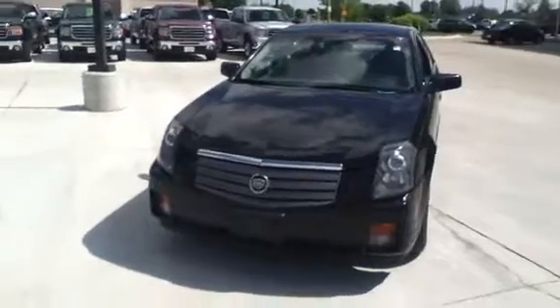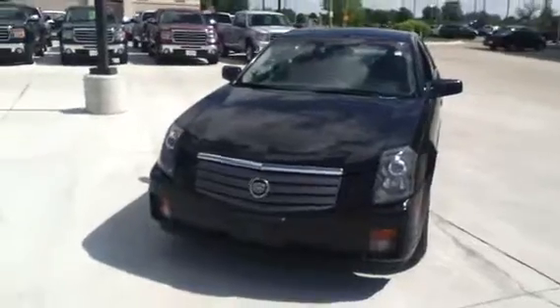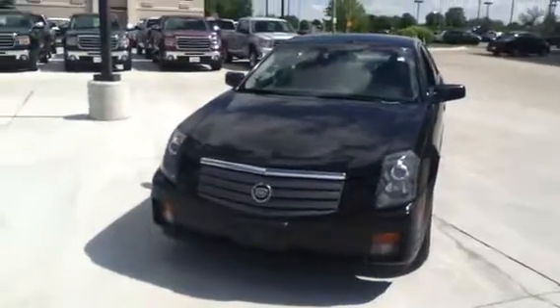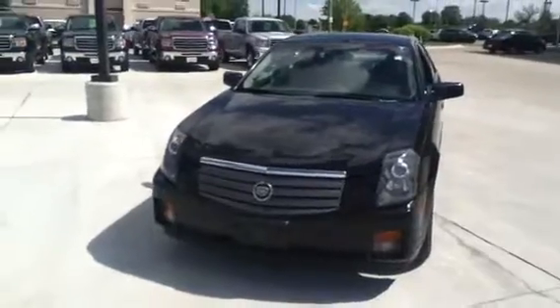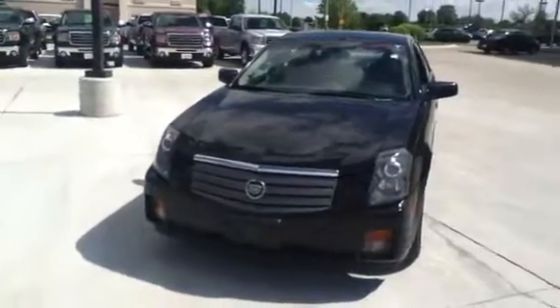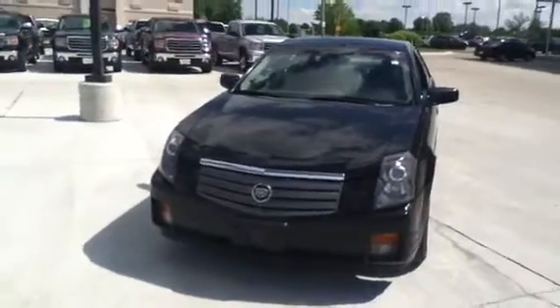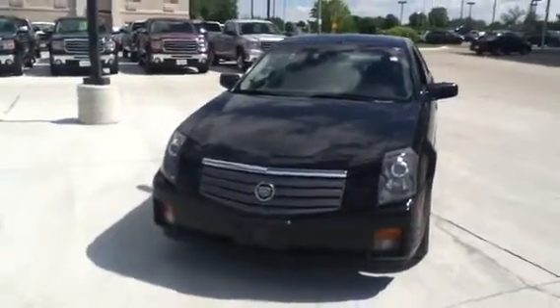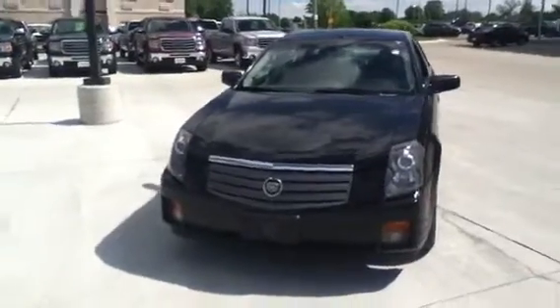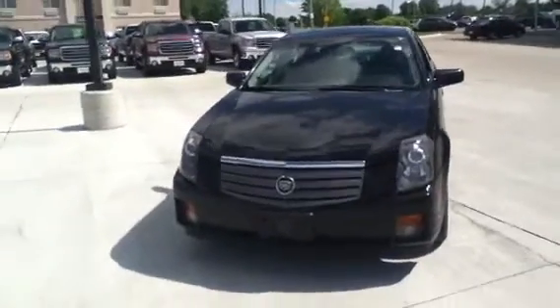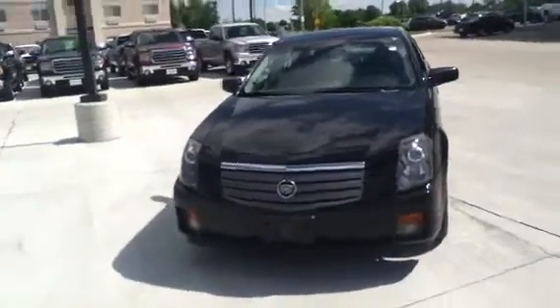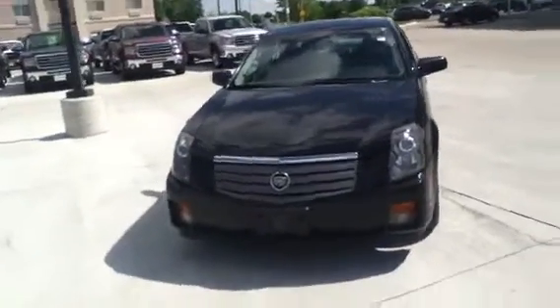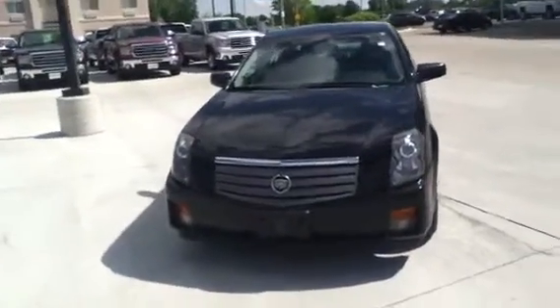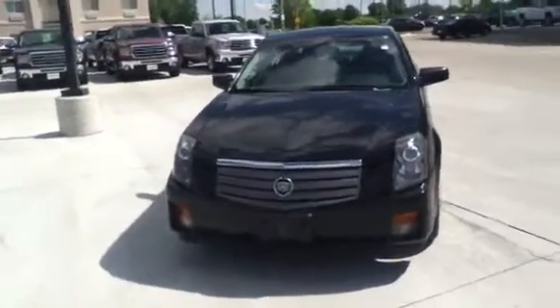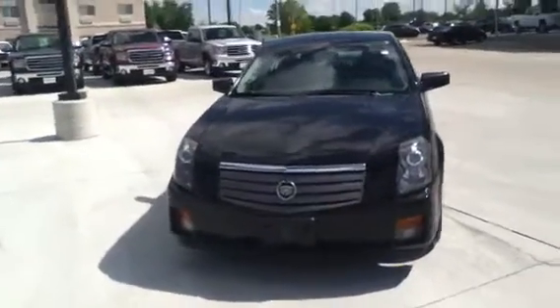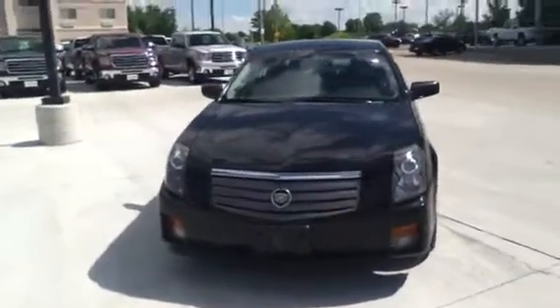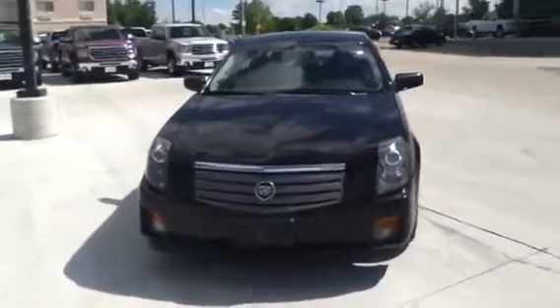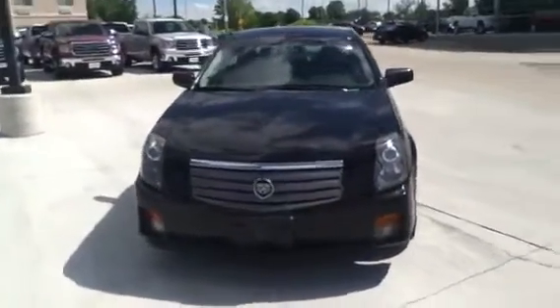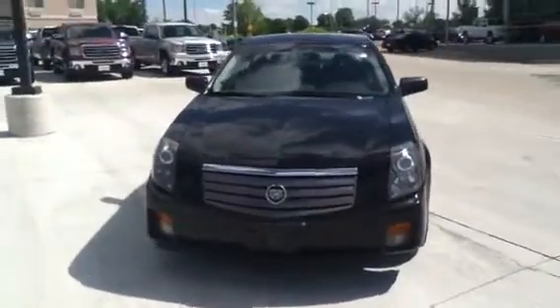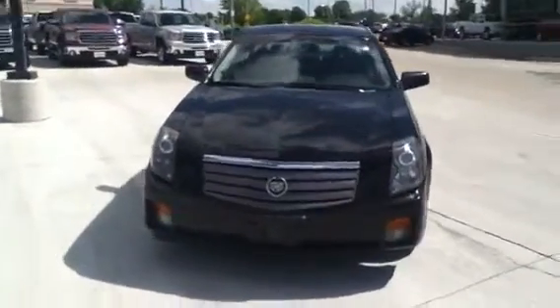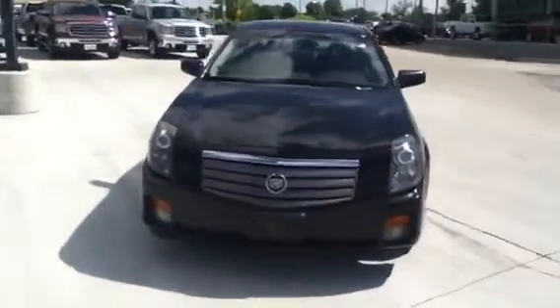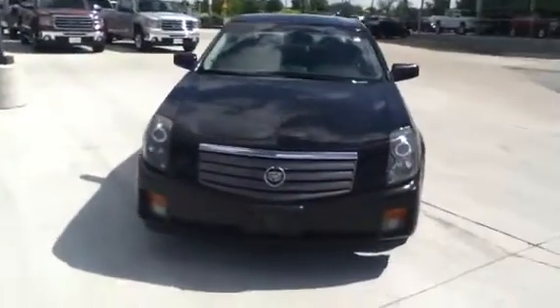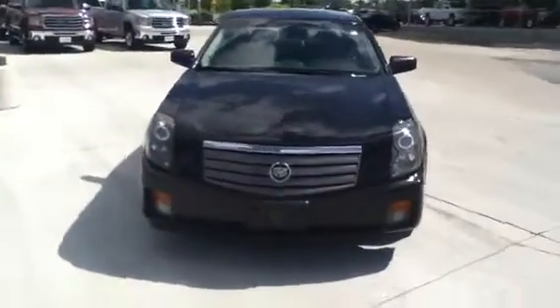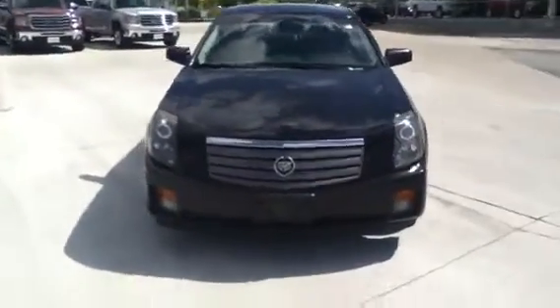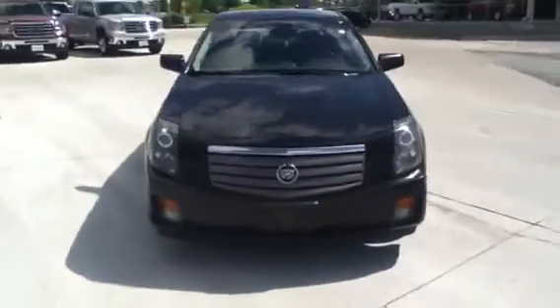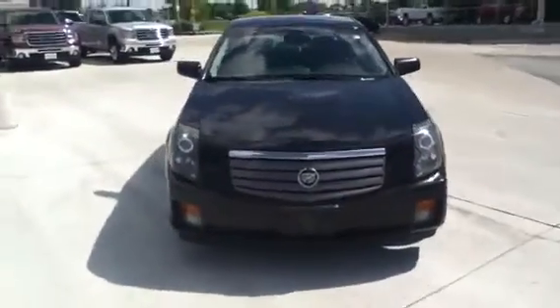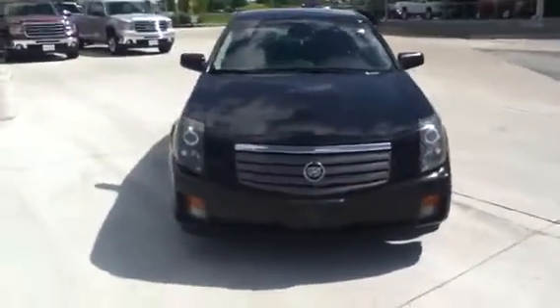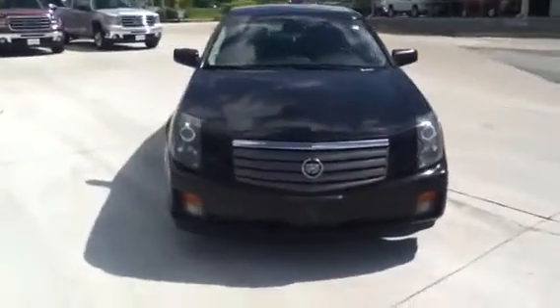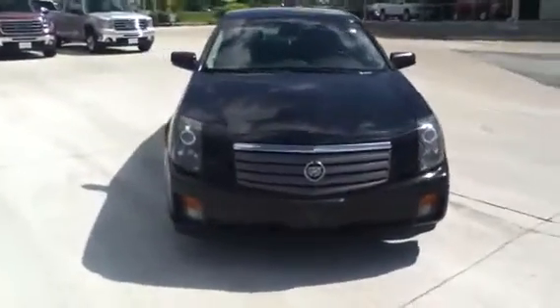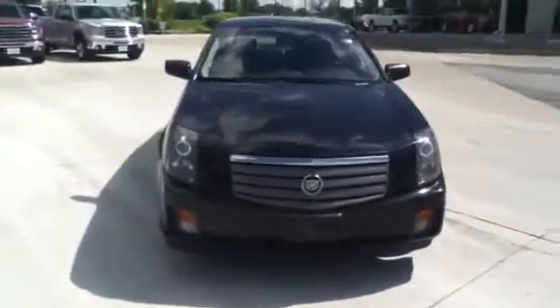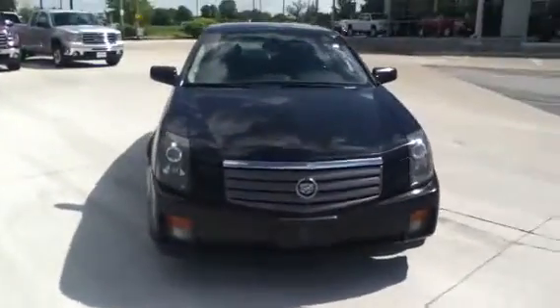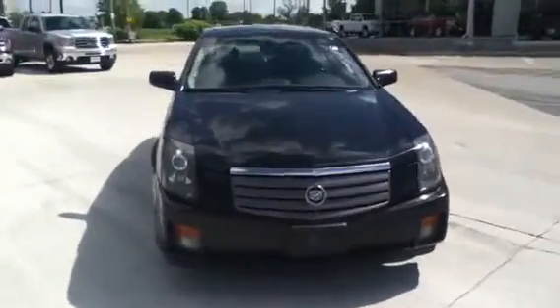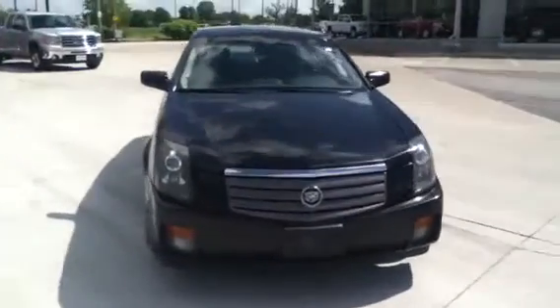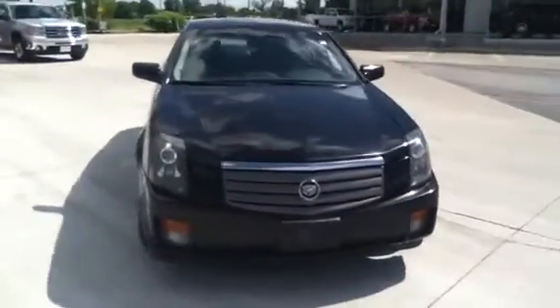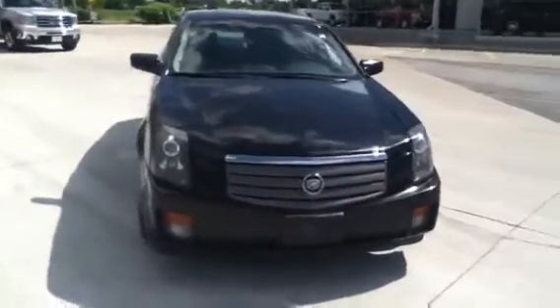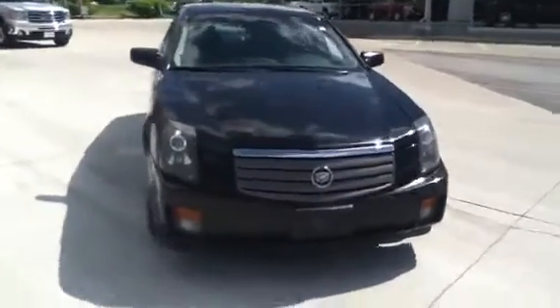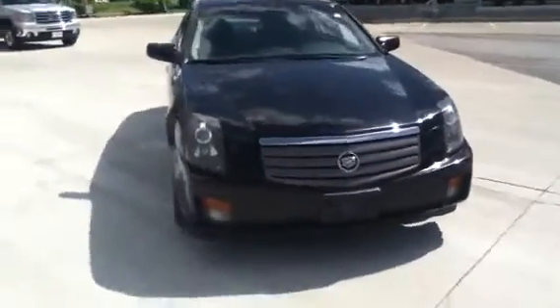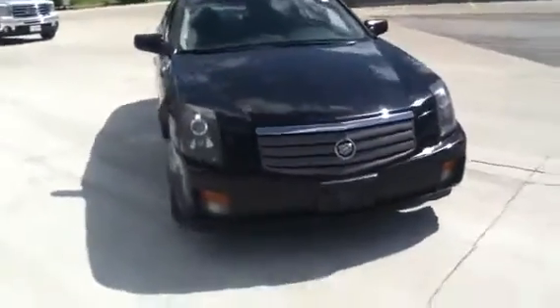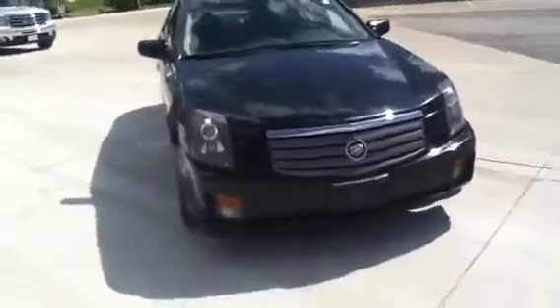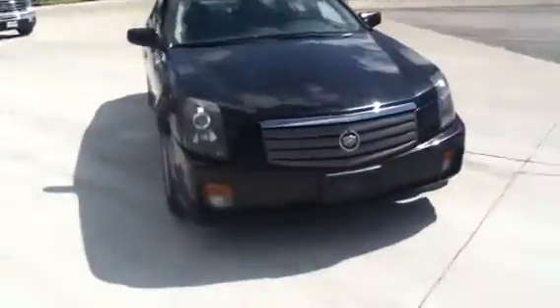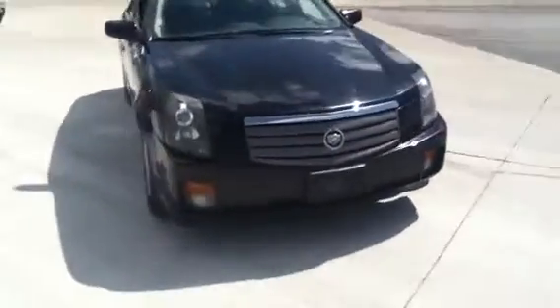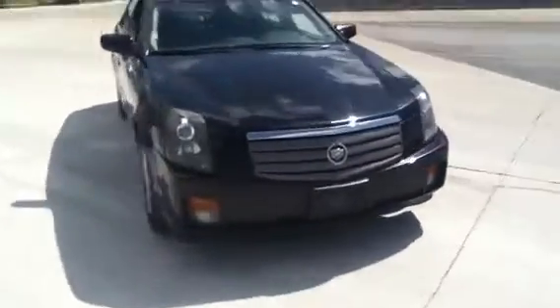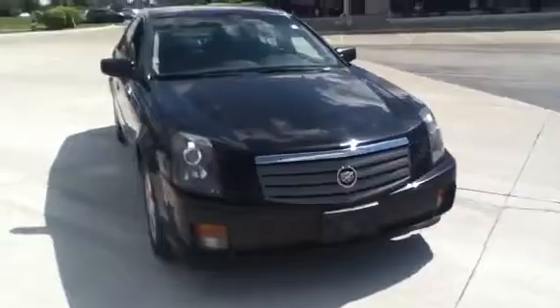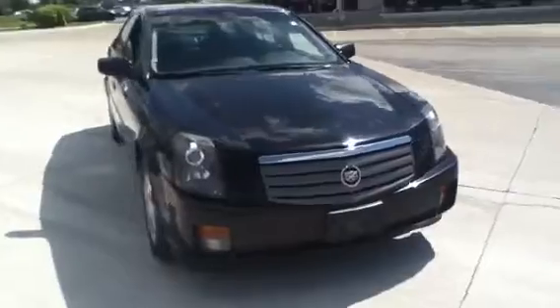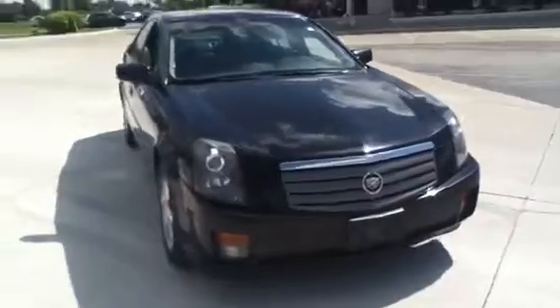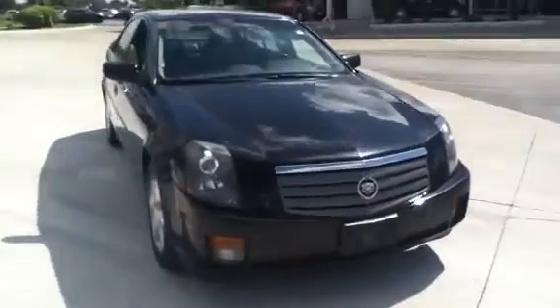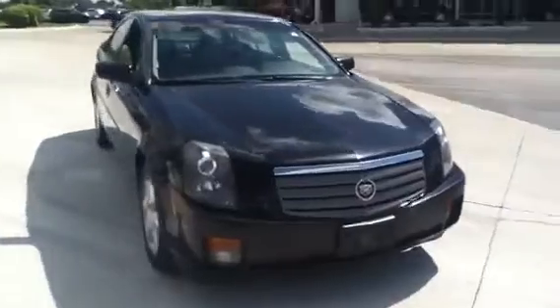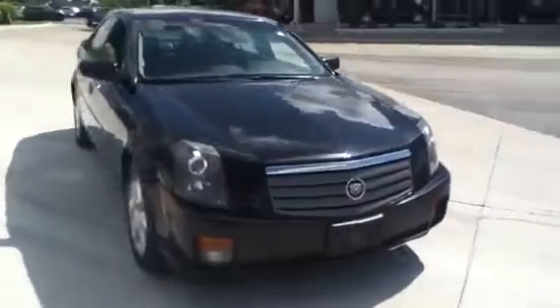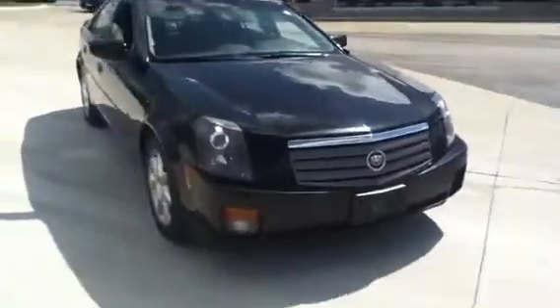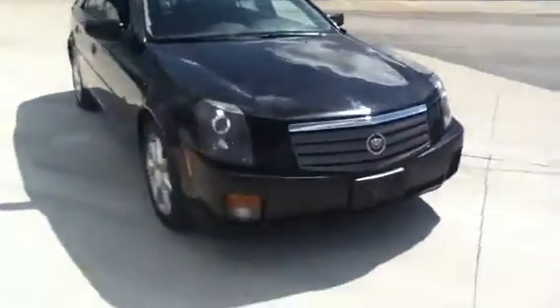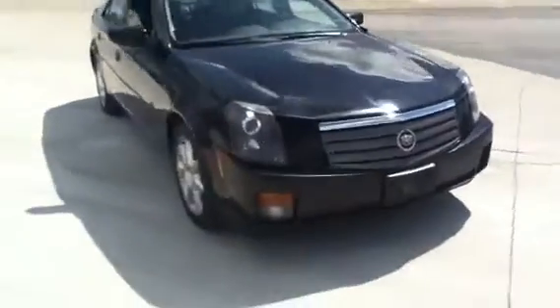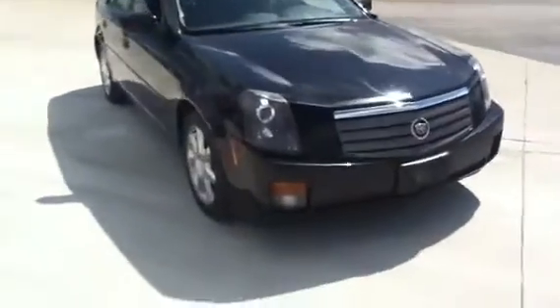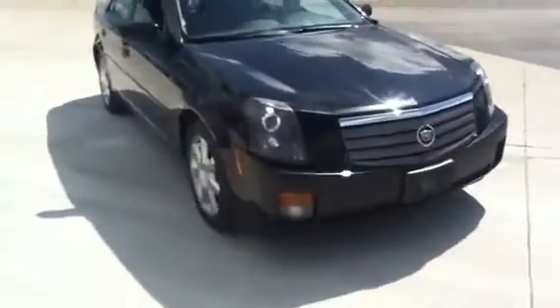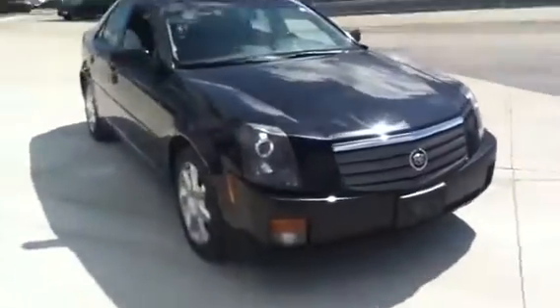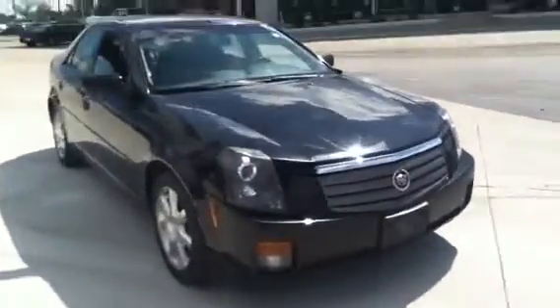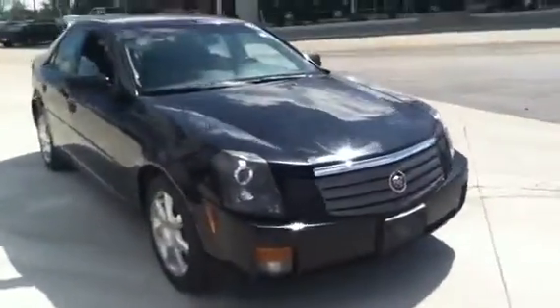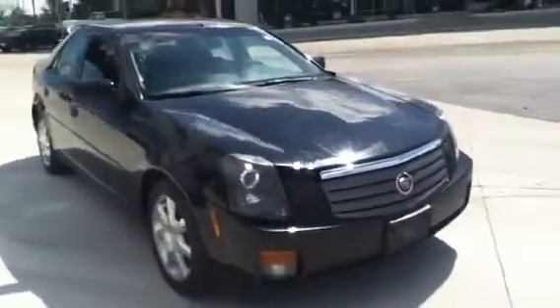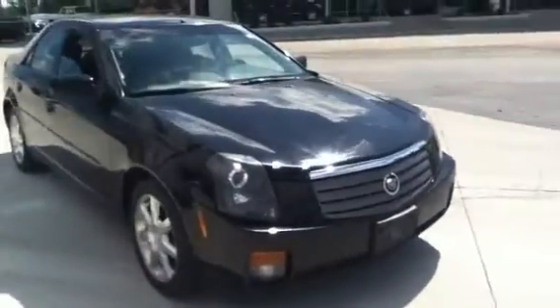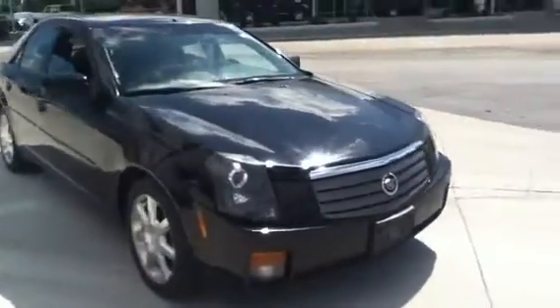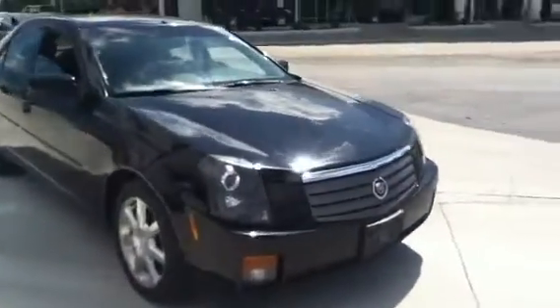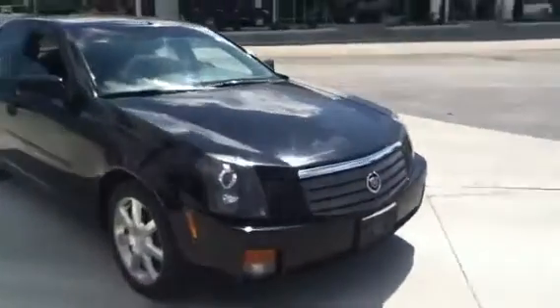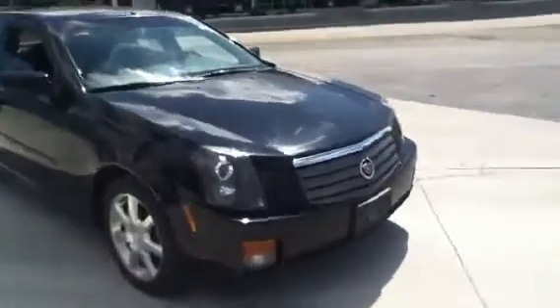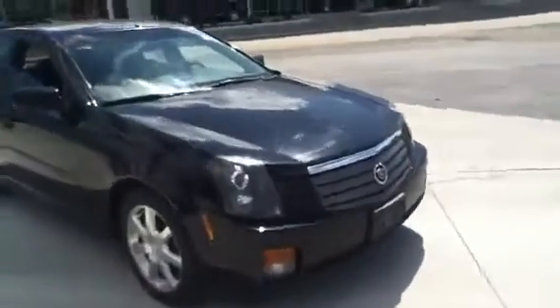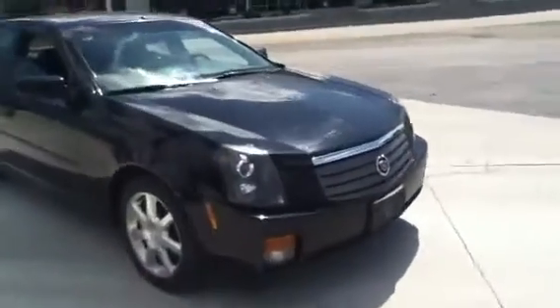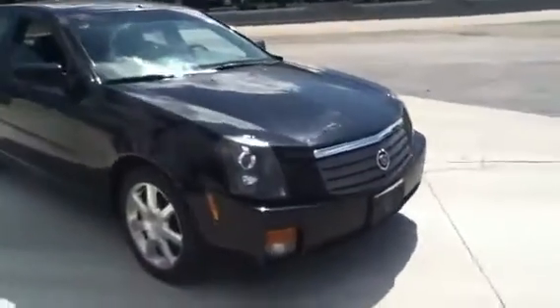Hi, James. Hey, it's Trina from Green Book GMC in Davenport, Iowa. We spoke about the 04 Cadillac CTS.